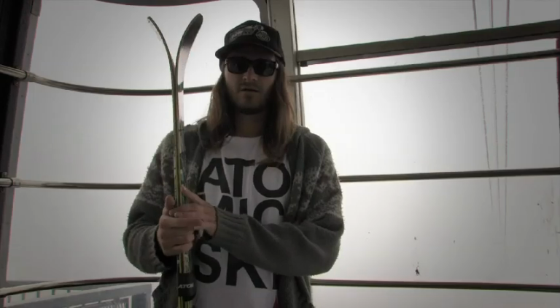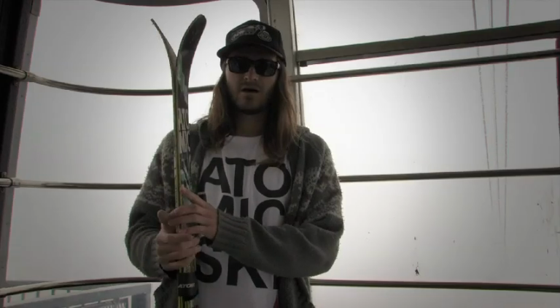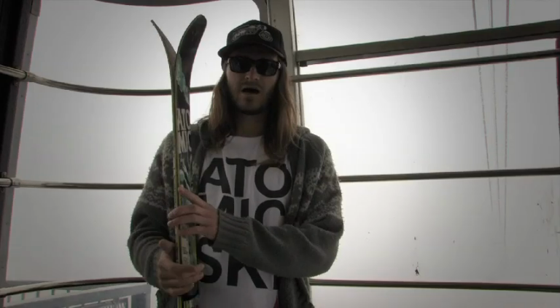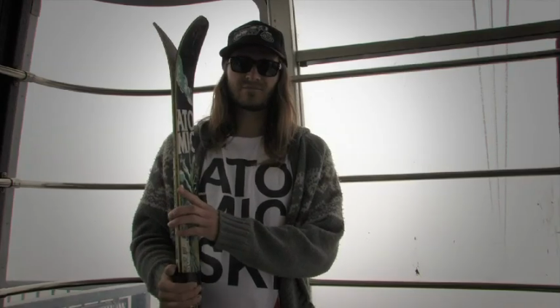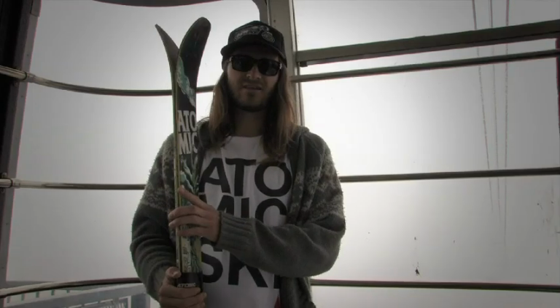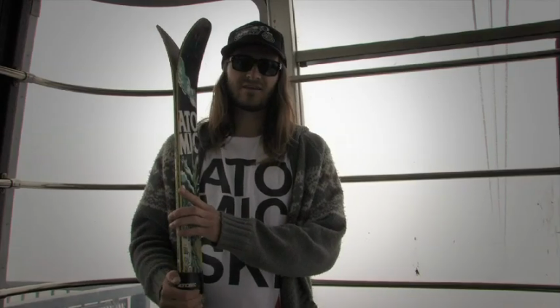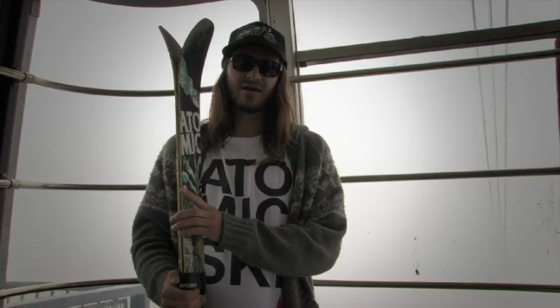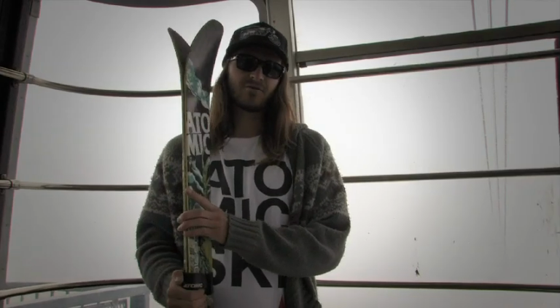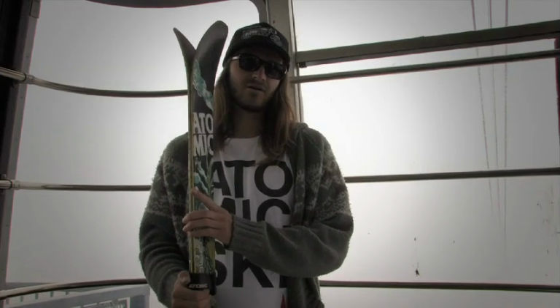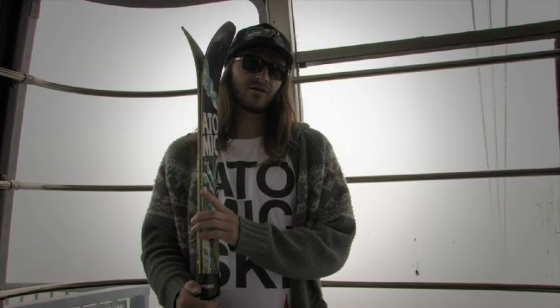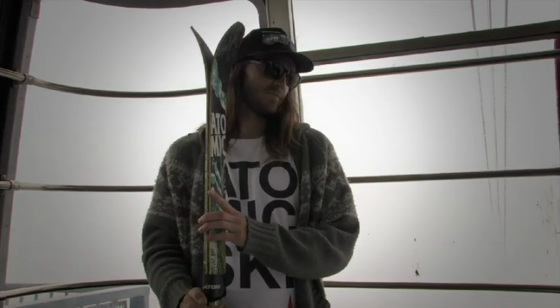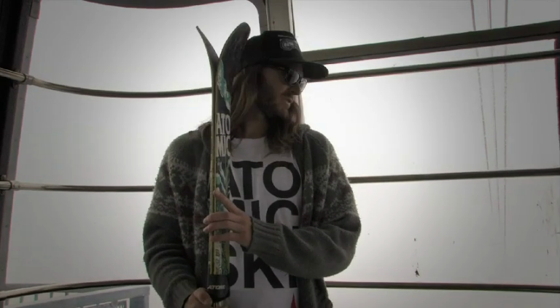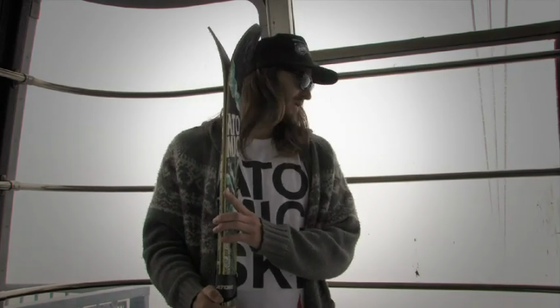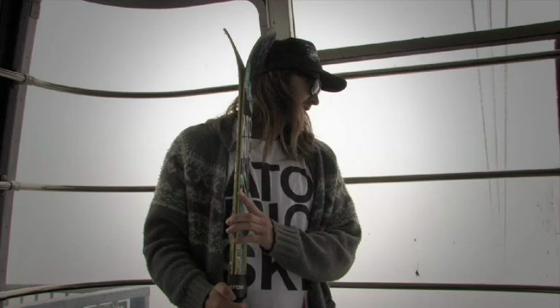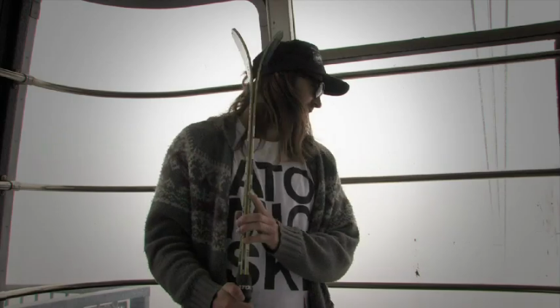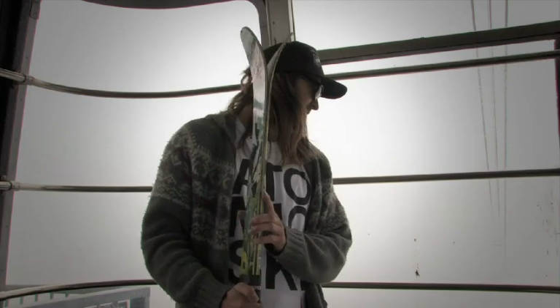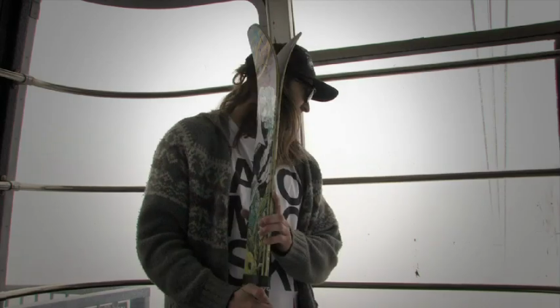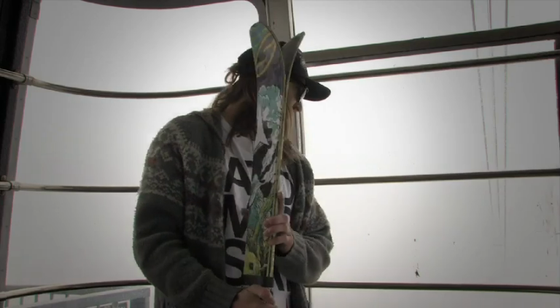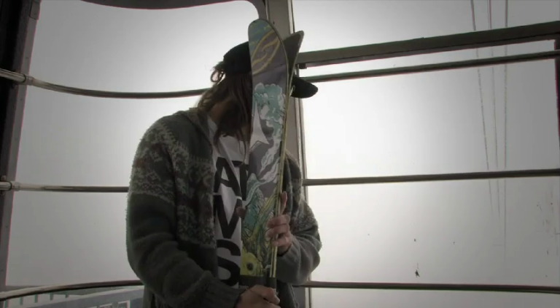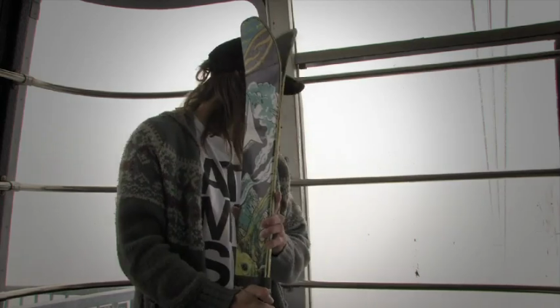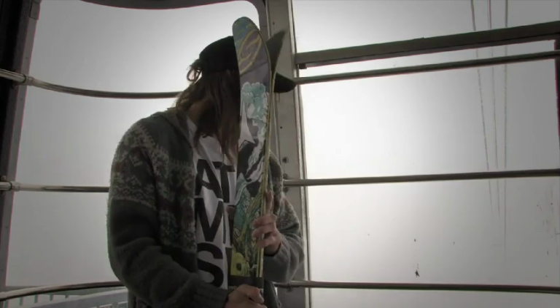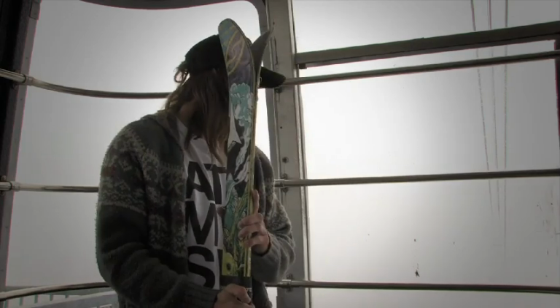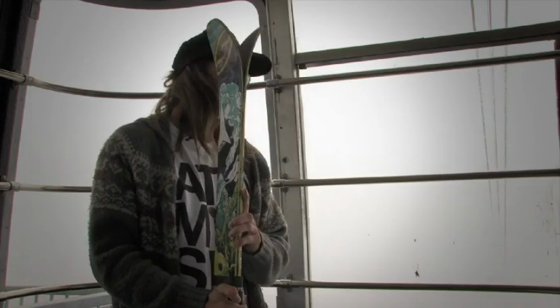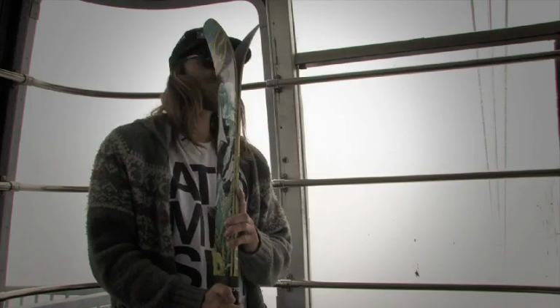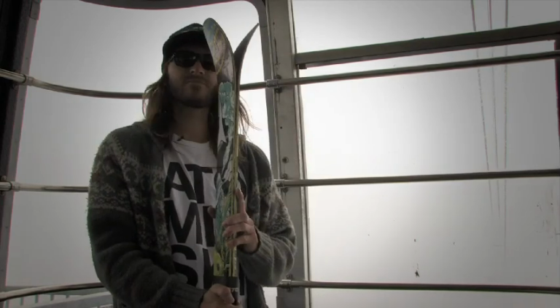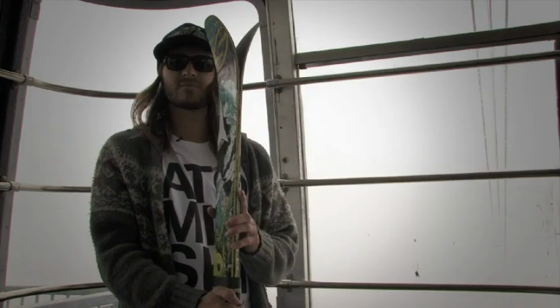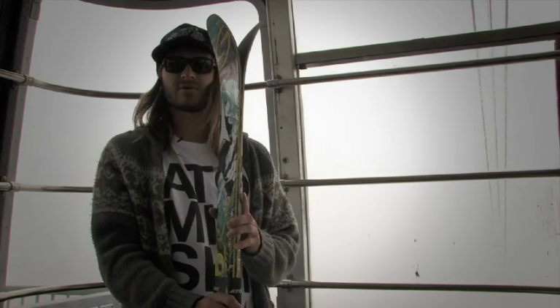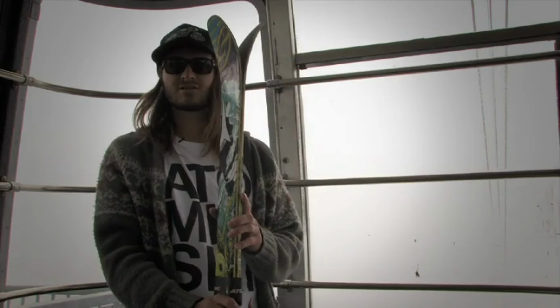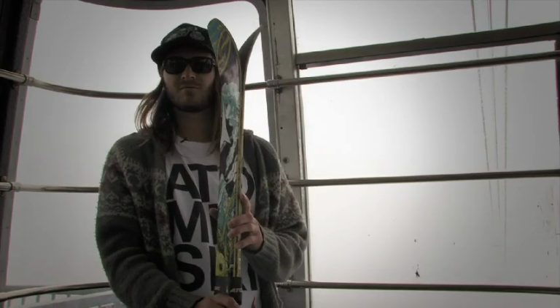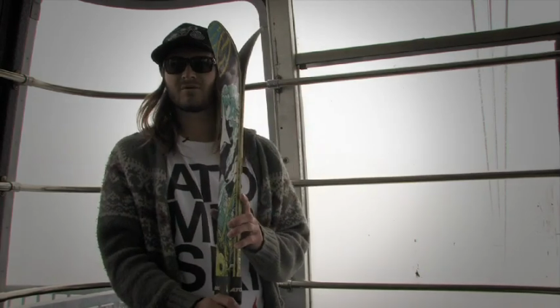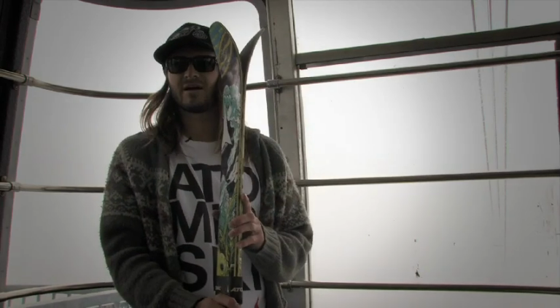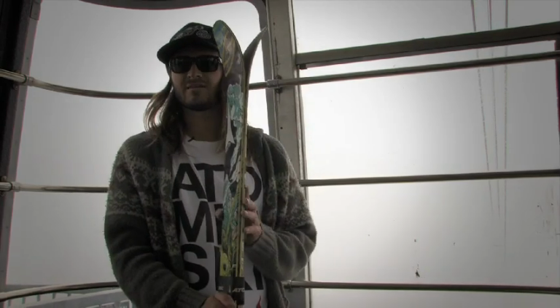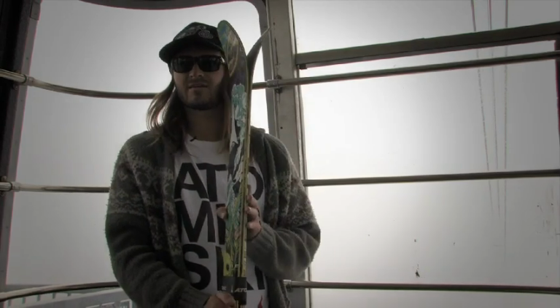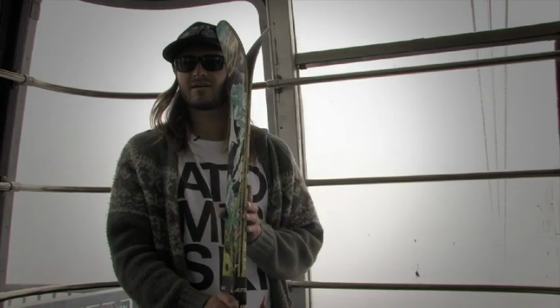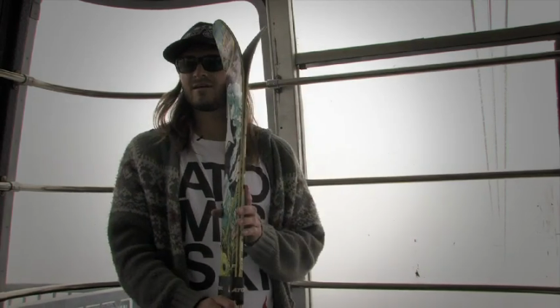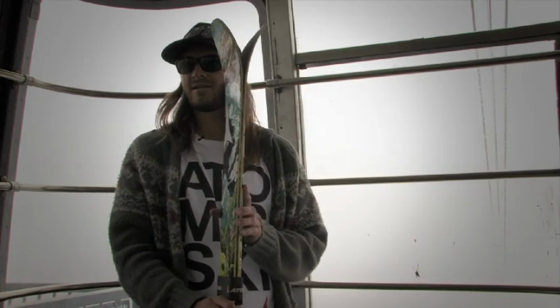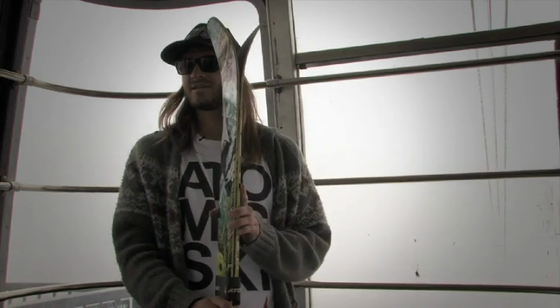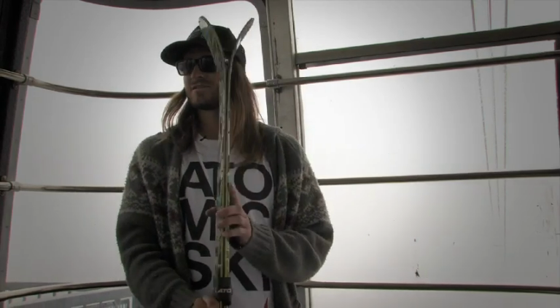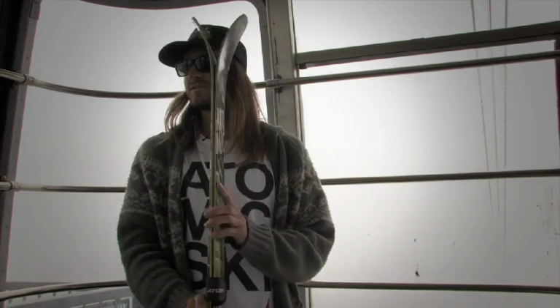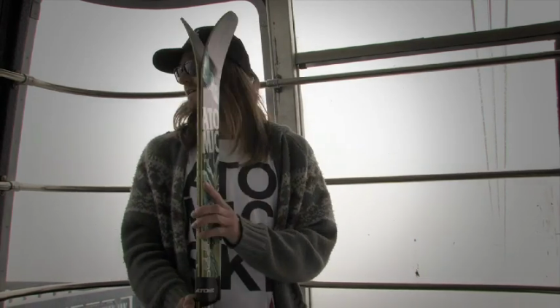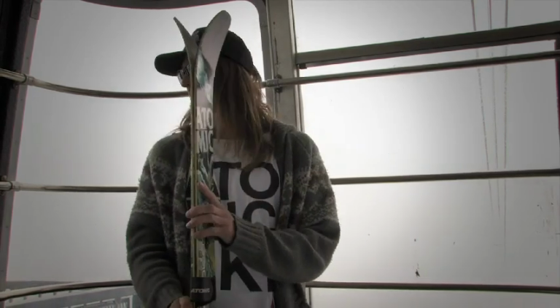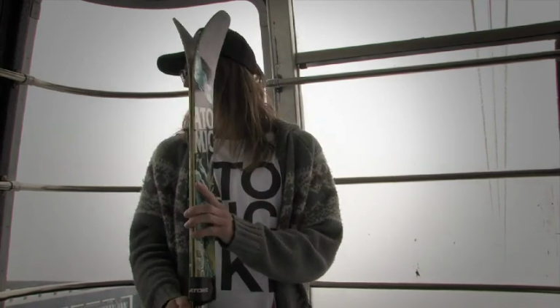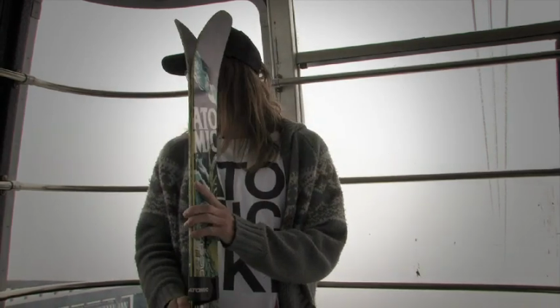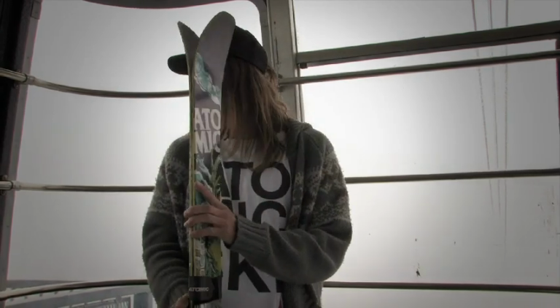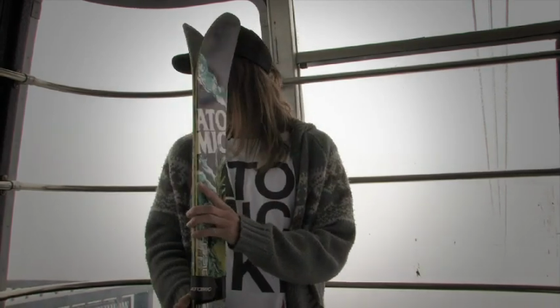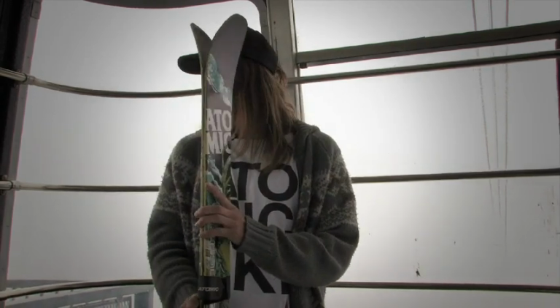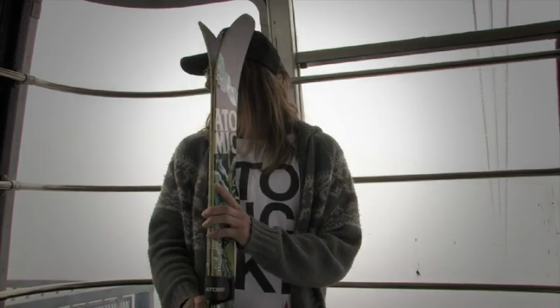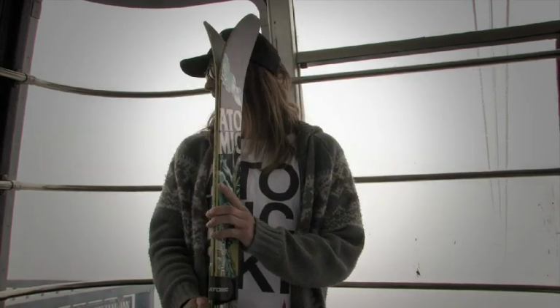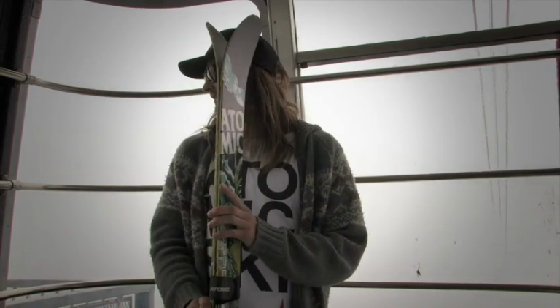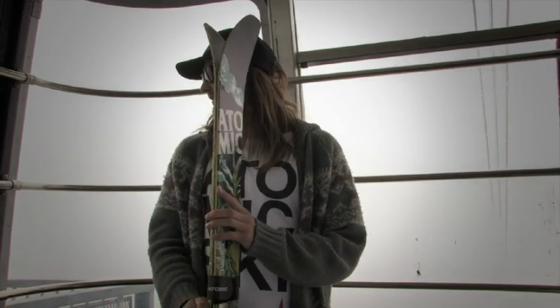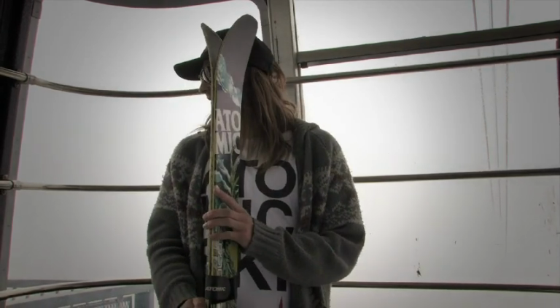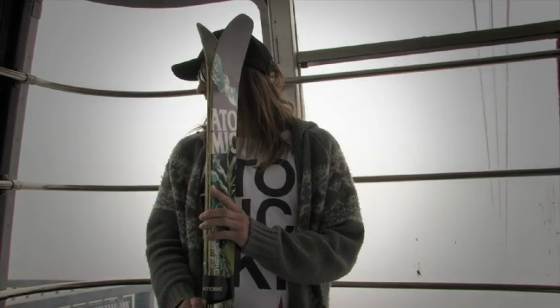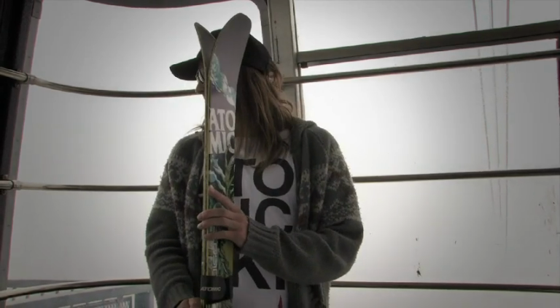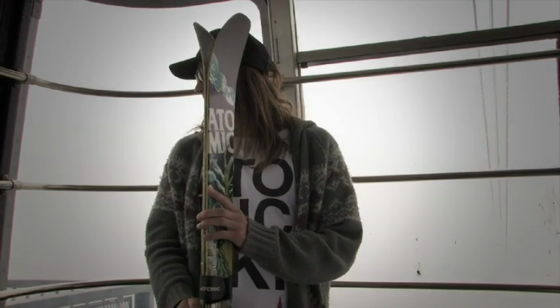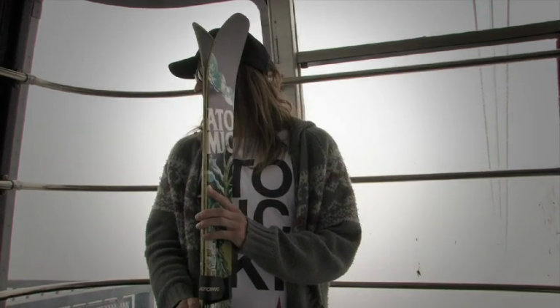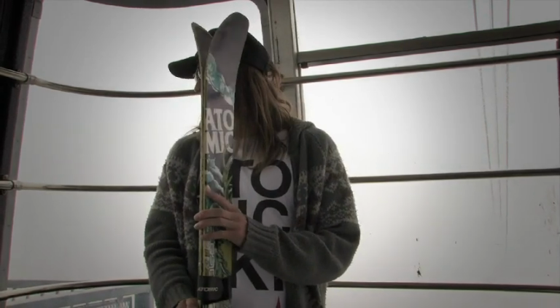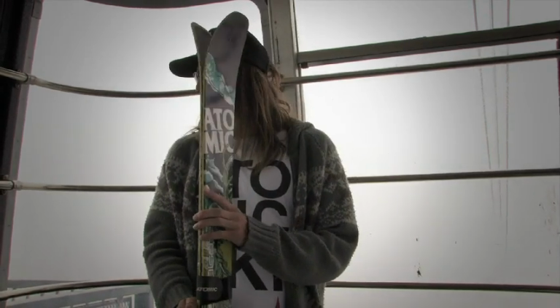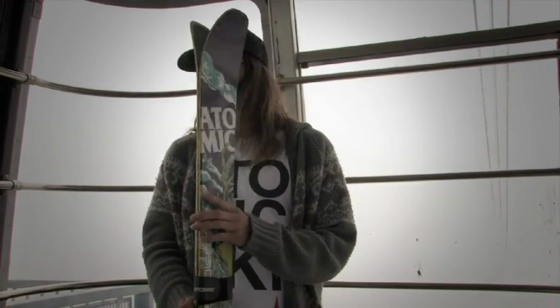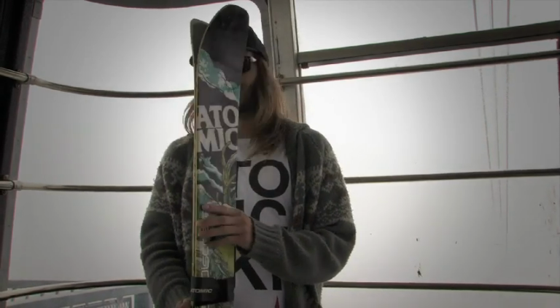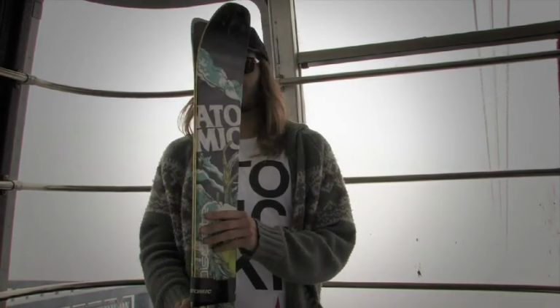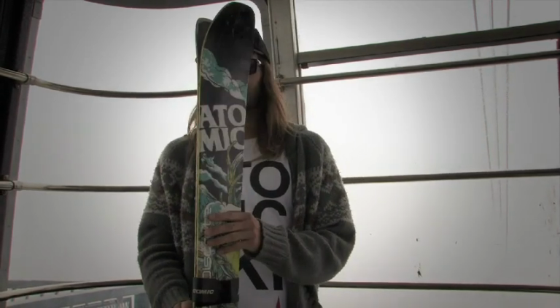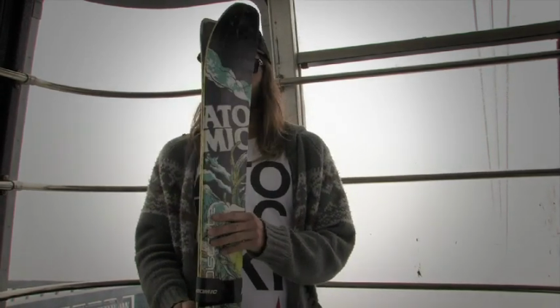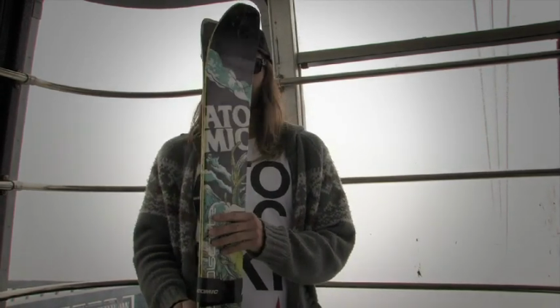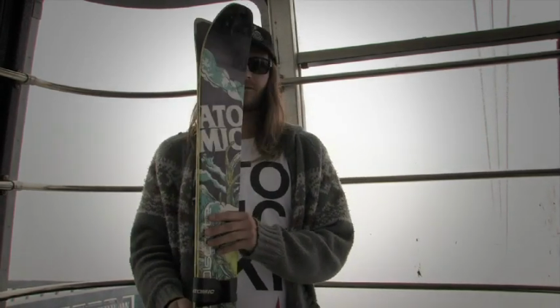I'm Todd Laguerre. We're here up at the top of the Snowbird Tram, October 9th — got a nice little dusting out here. Looking forward to winter.